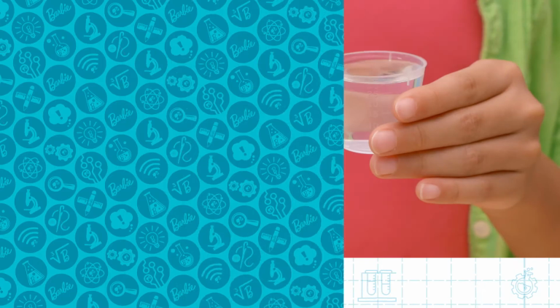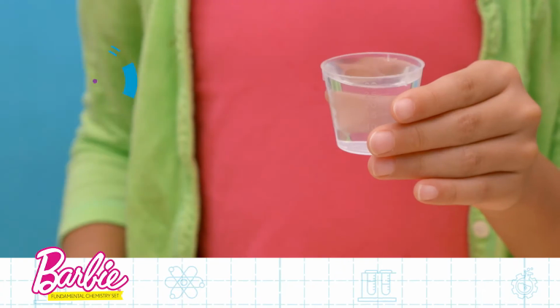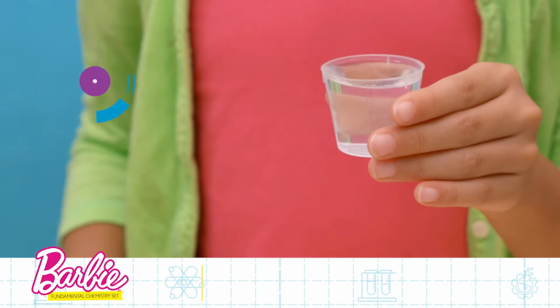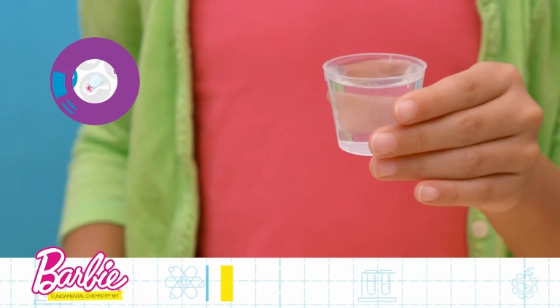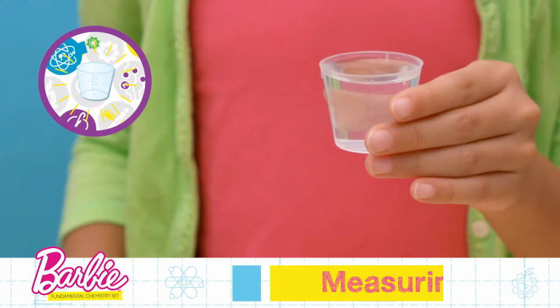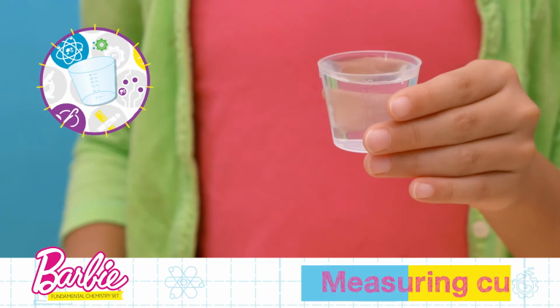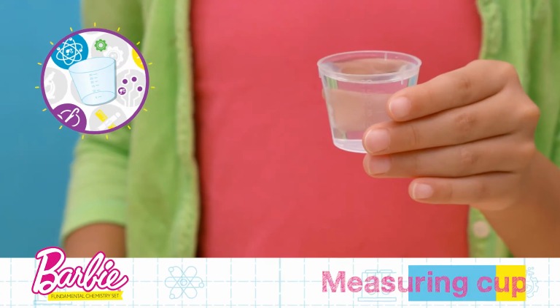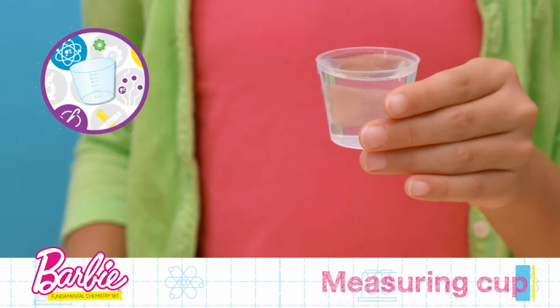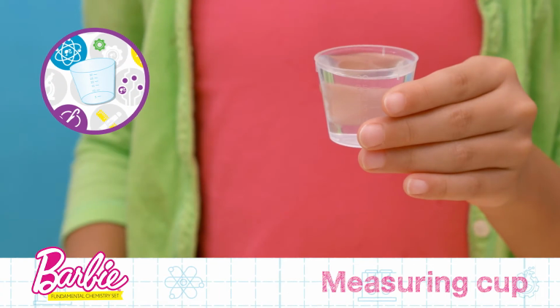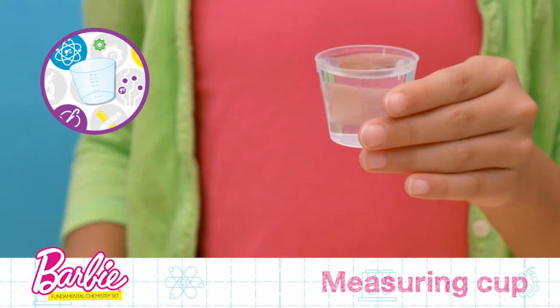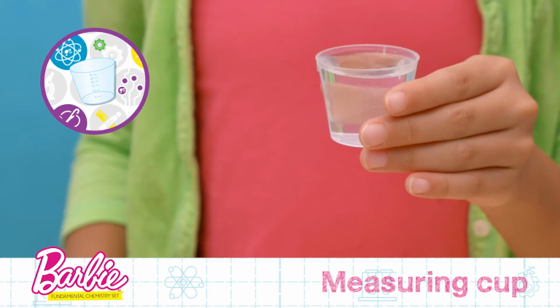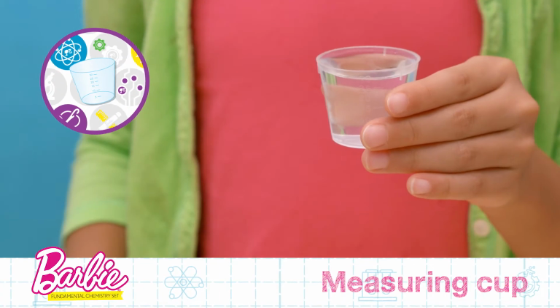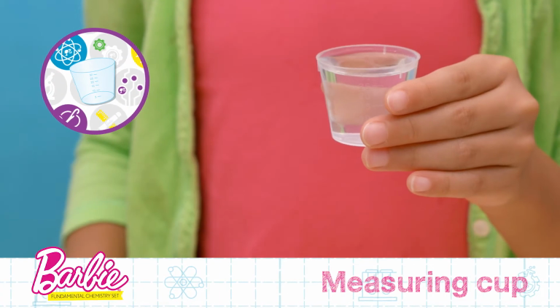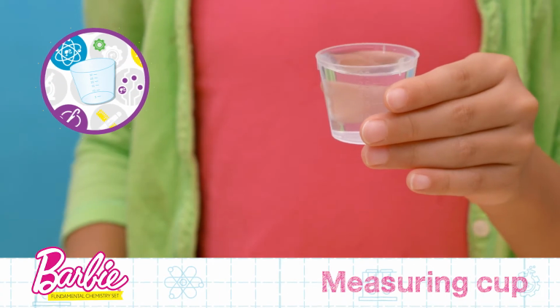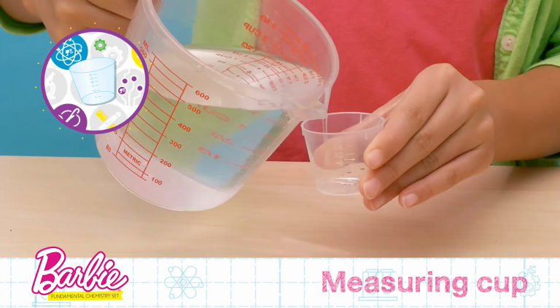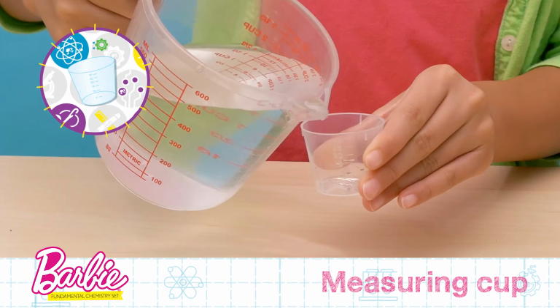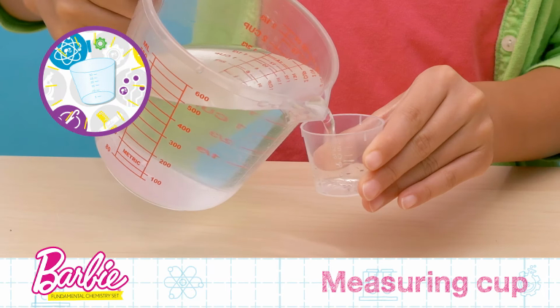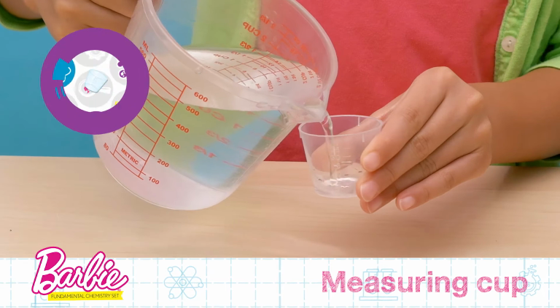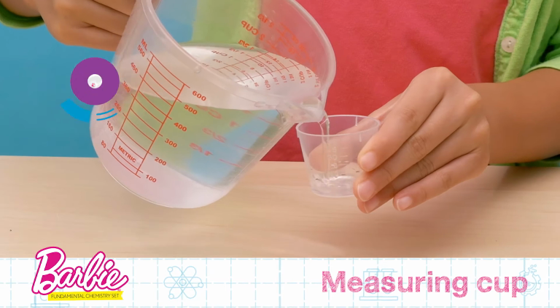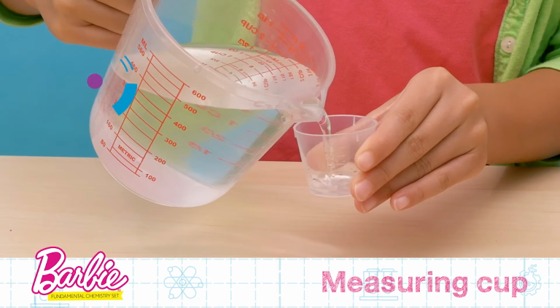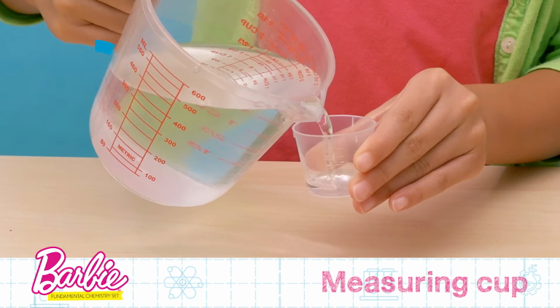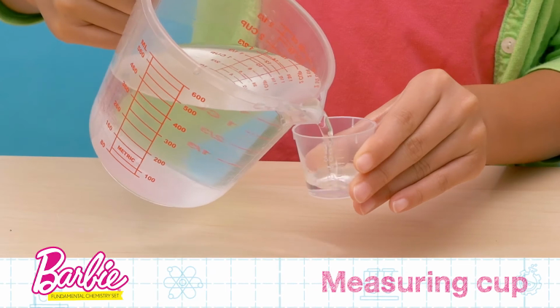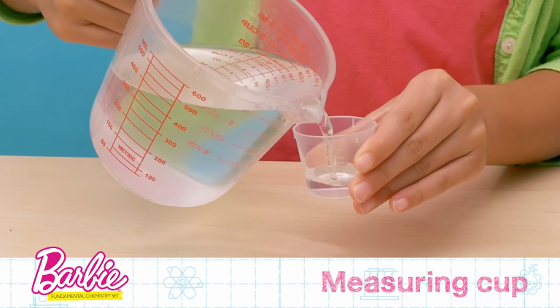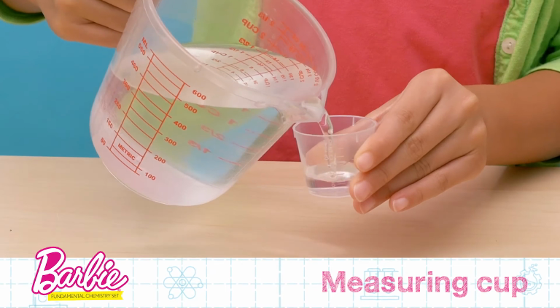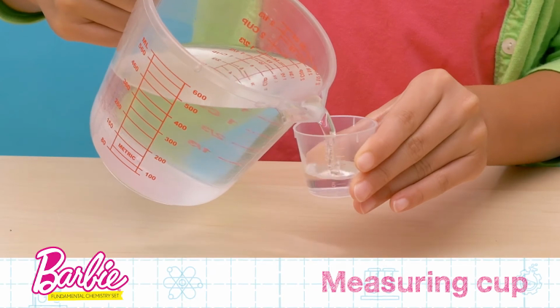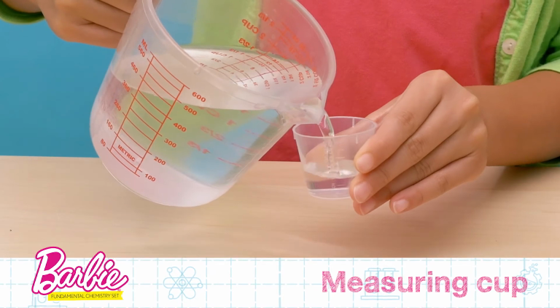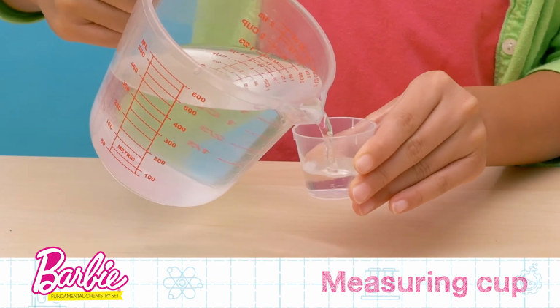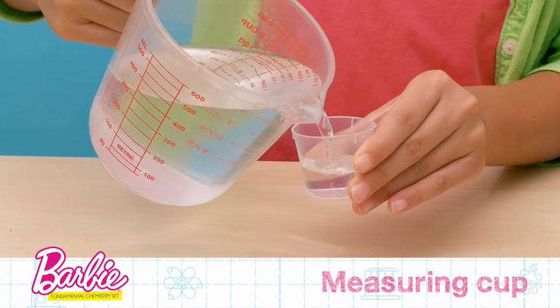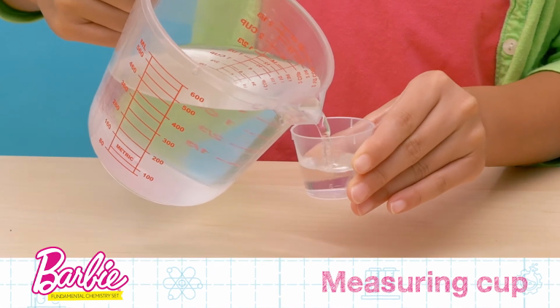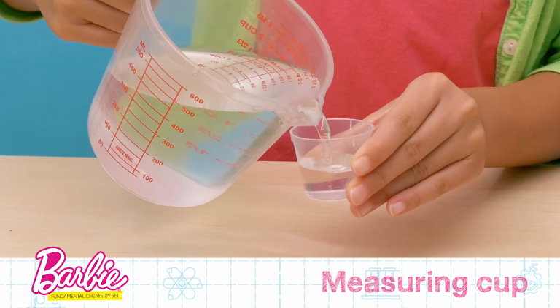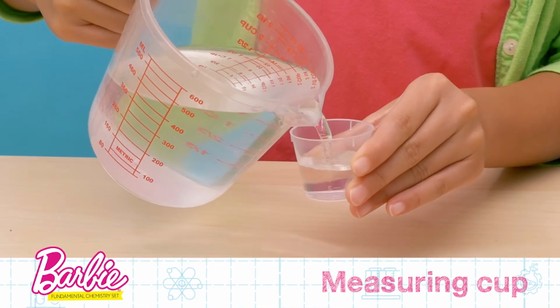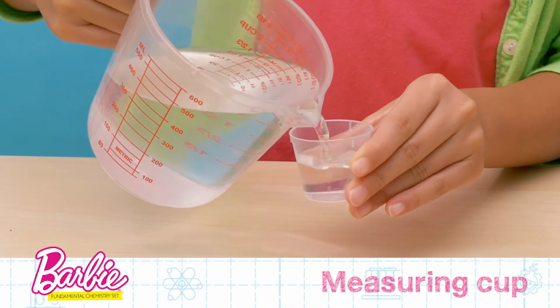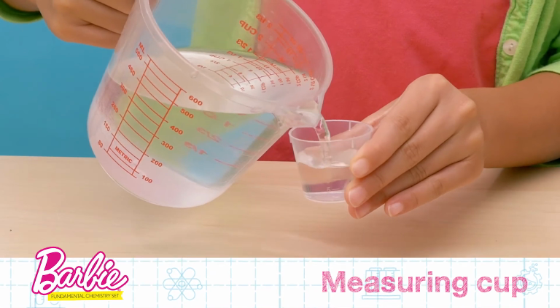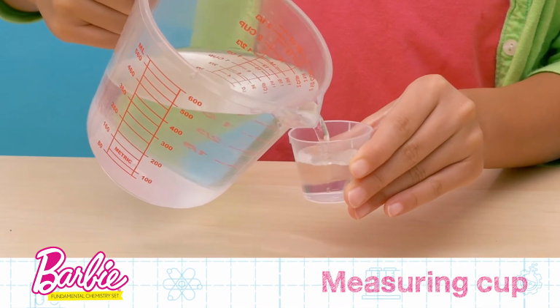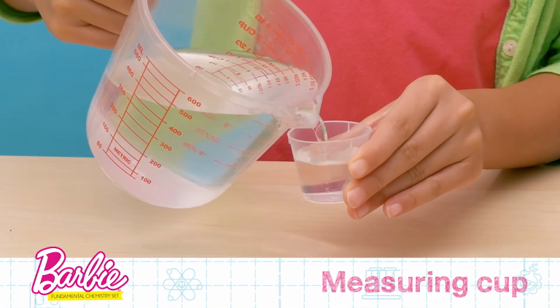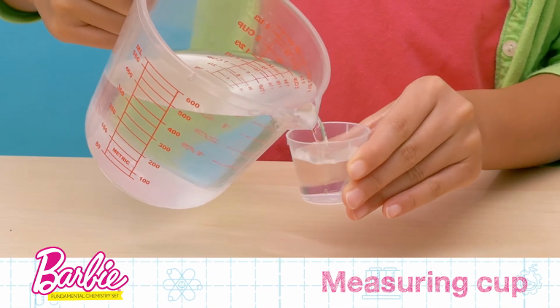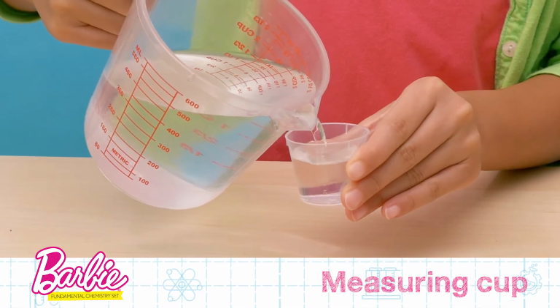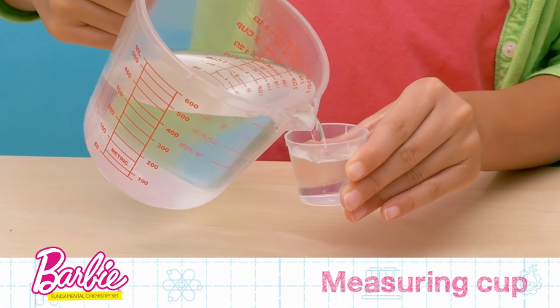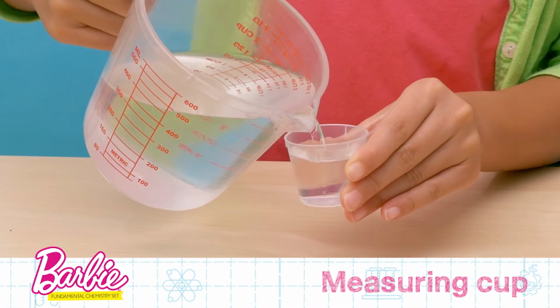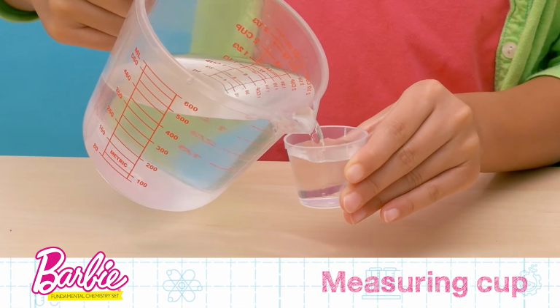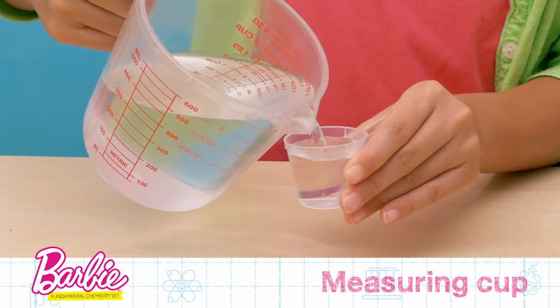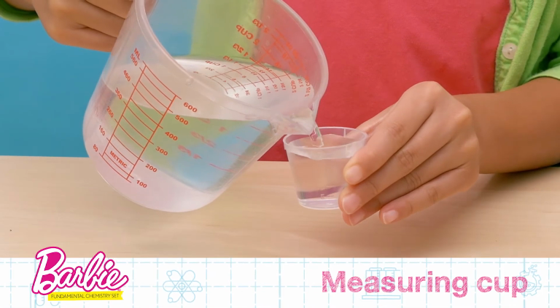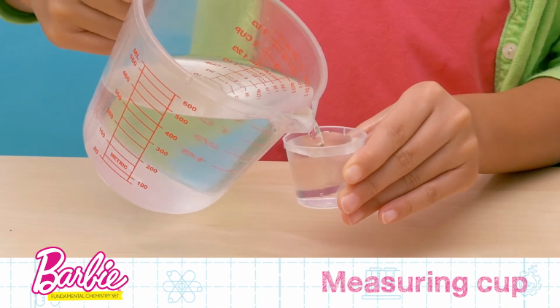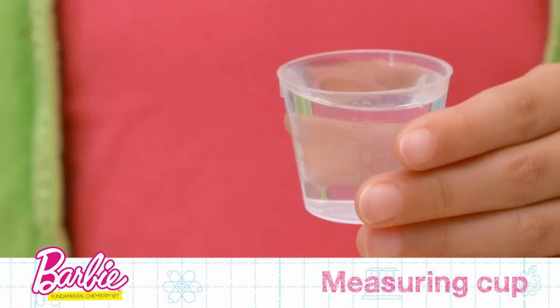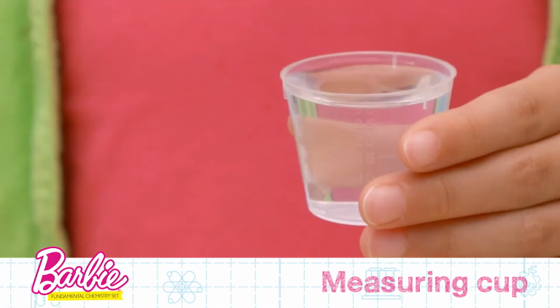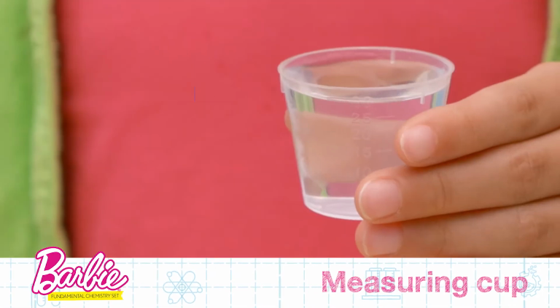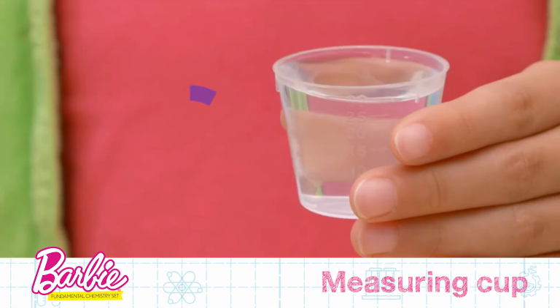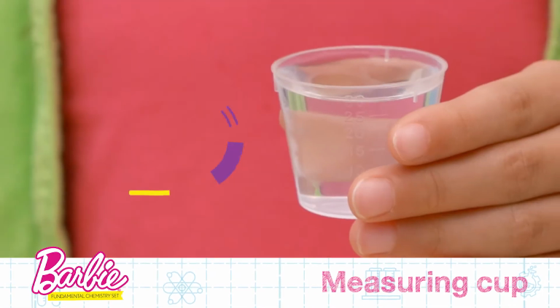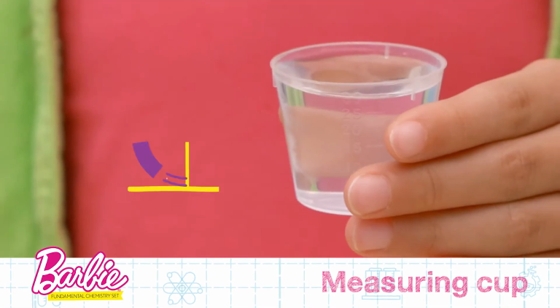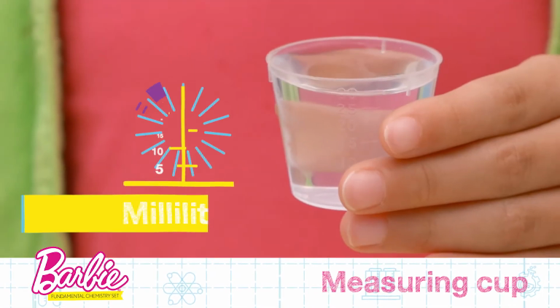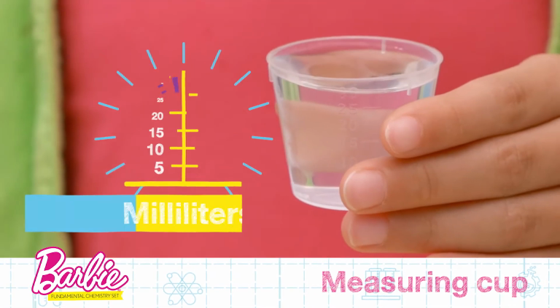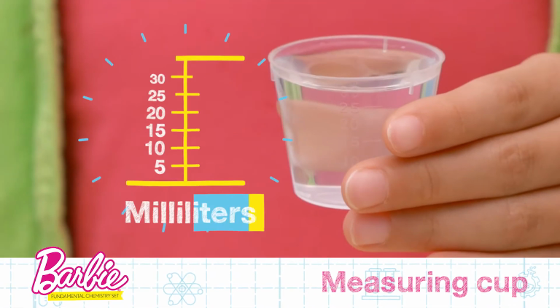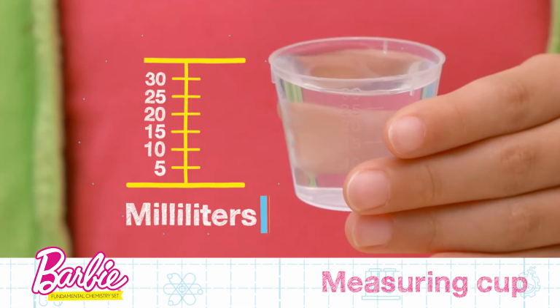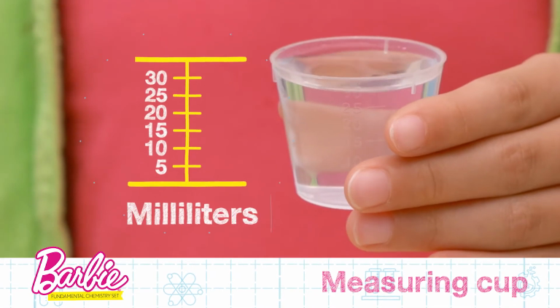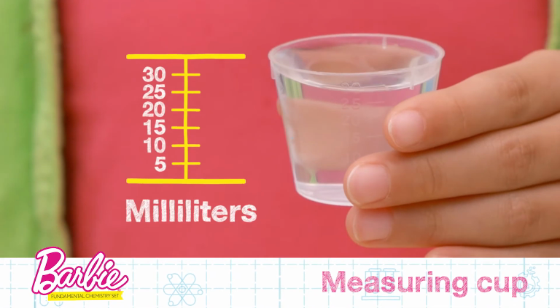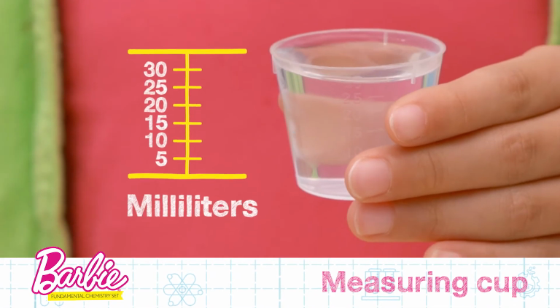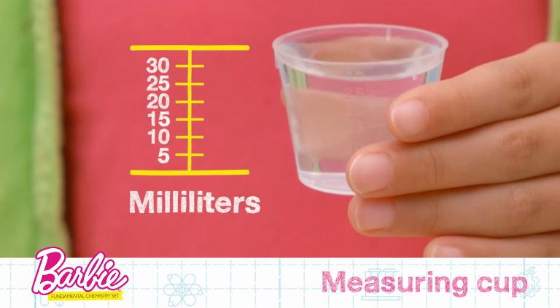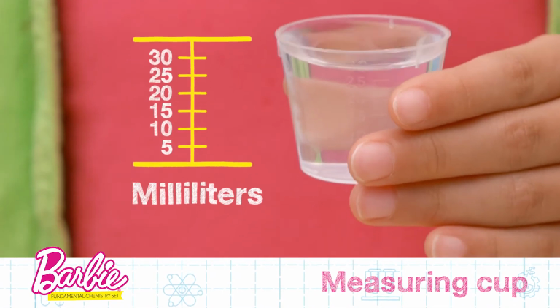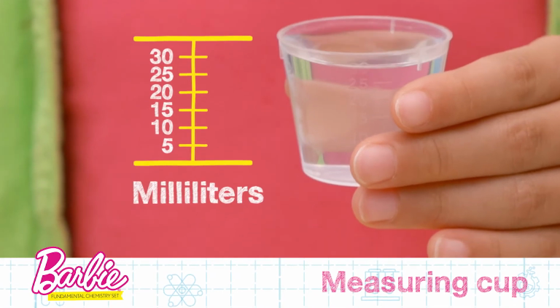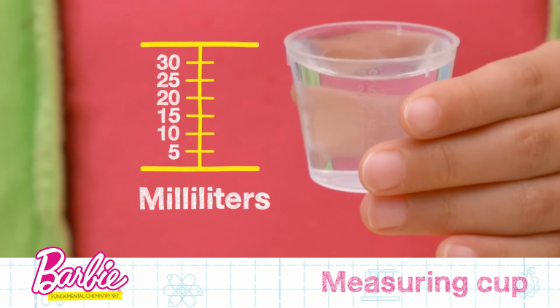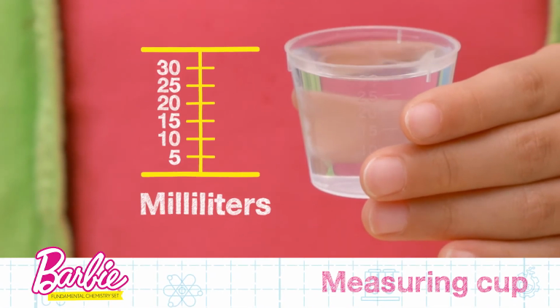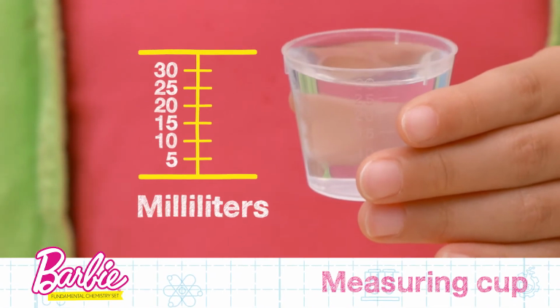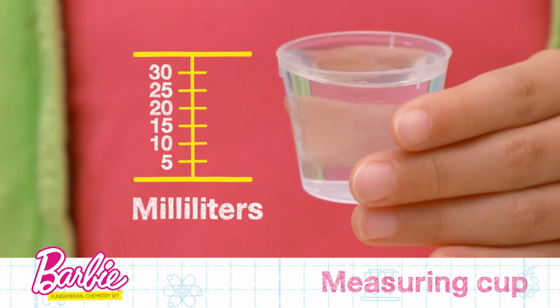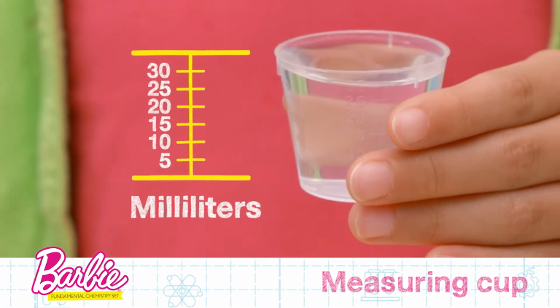This is a measuring cup. The measuring cup allows you to correctly measure powders and liquids, showing the volume in milliliters on the side.